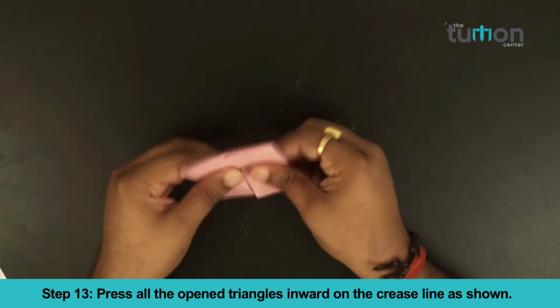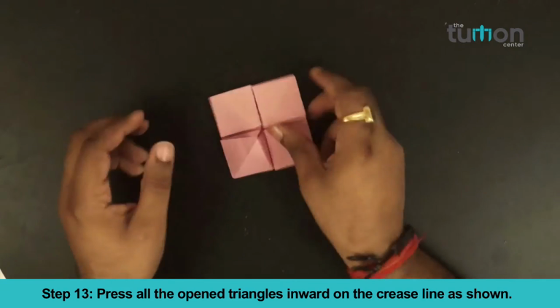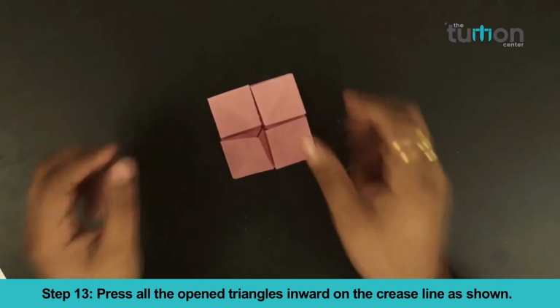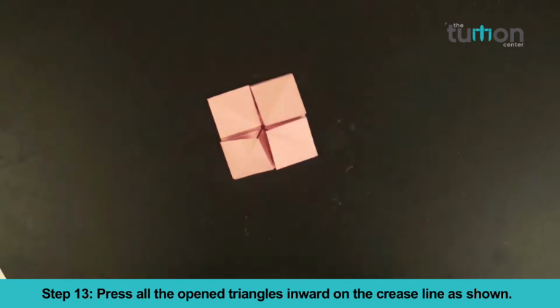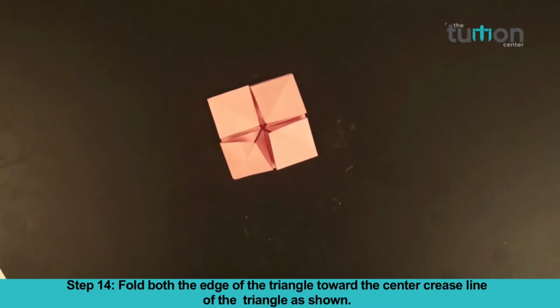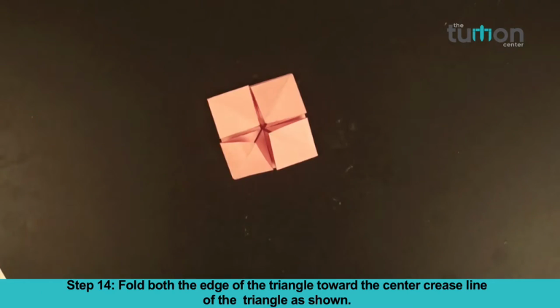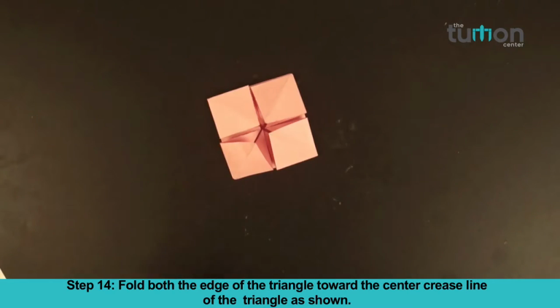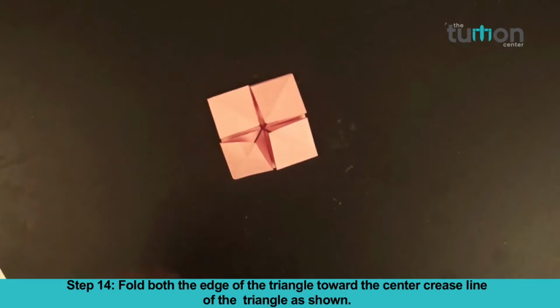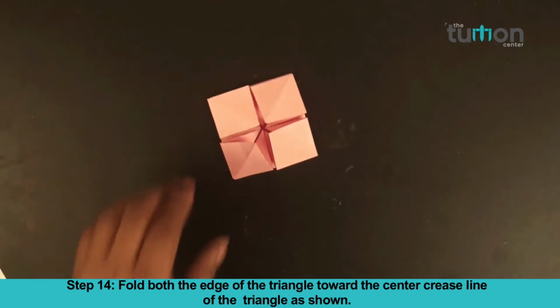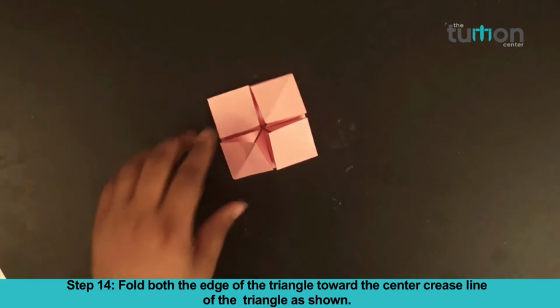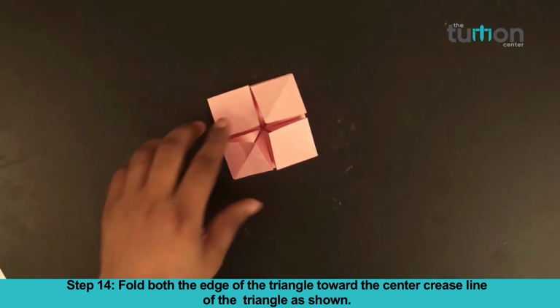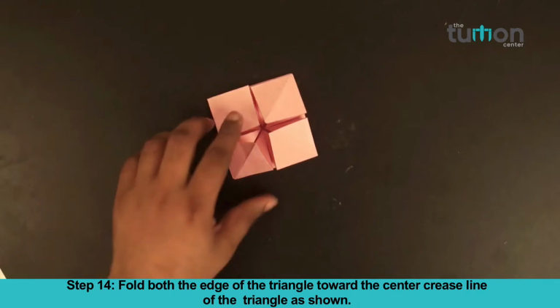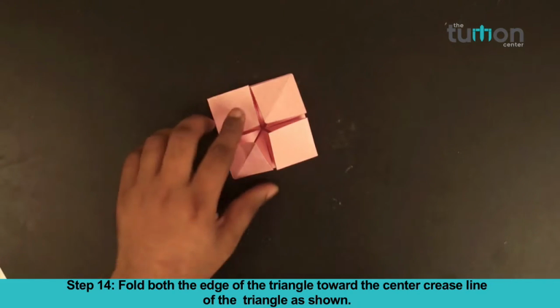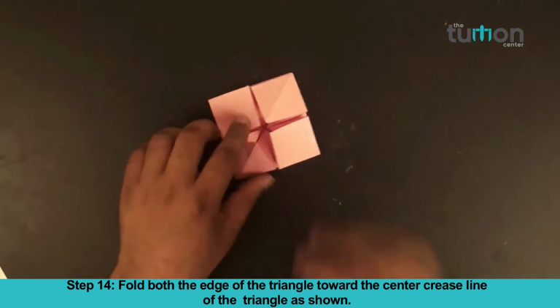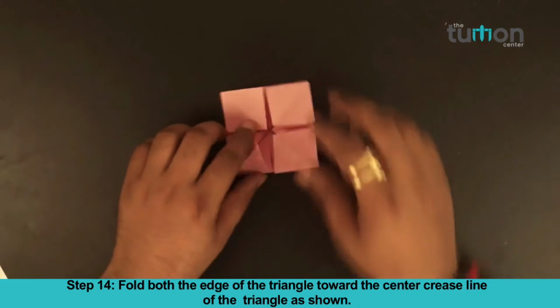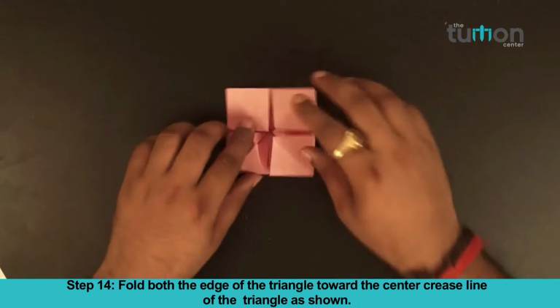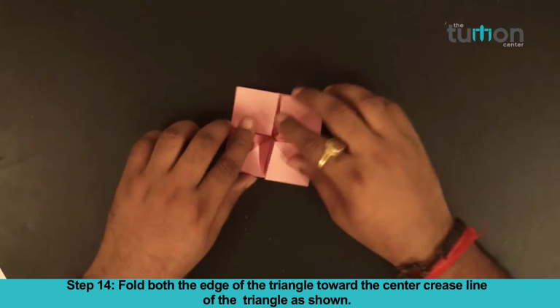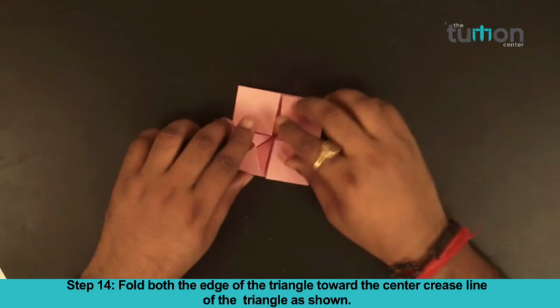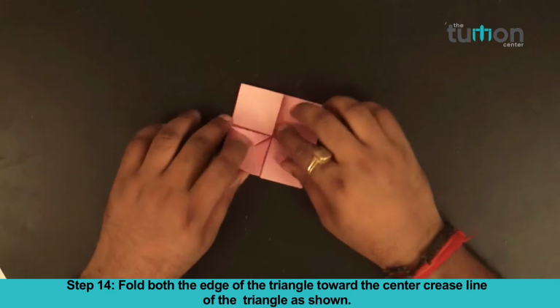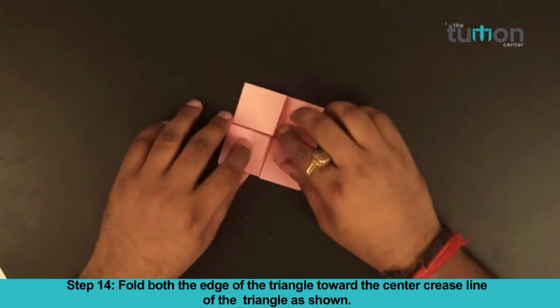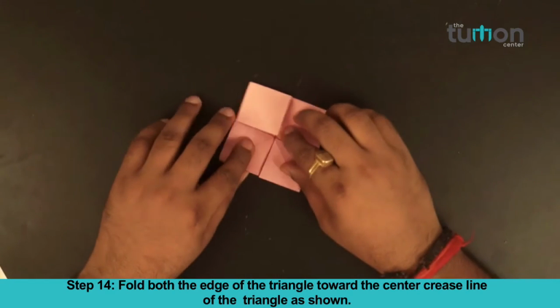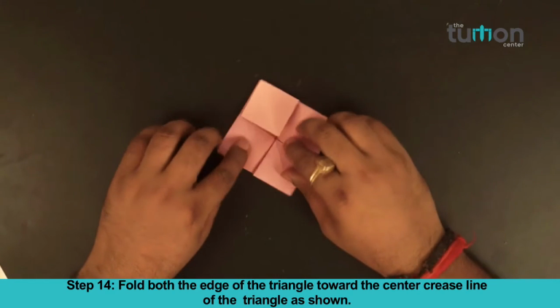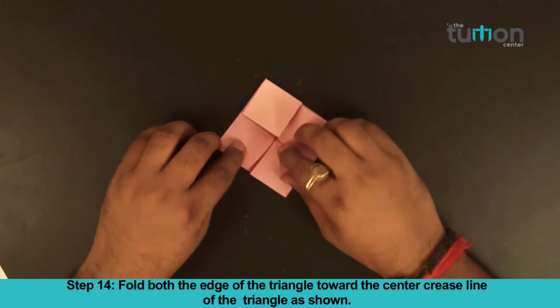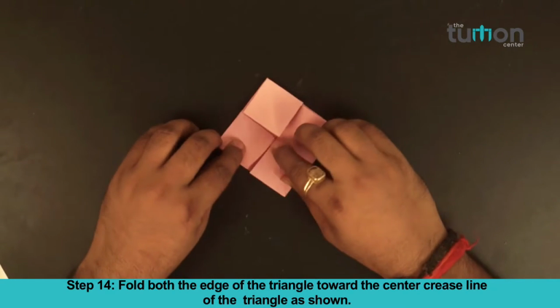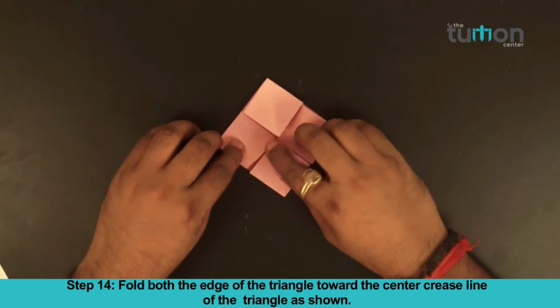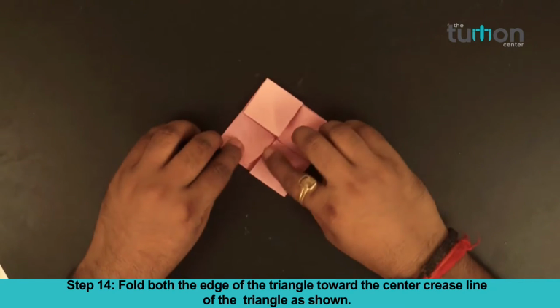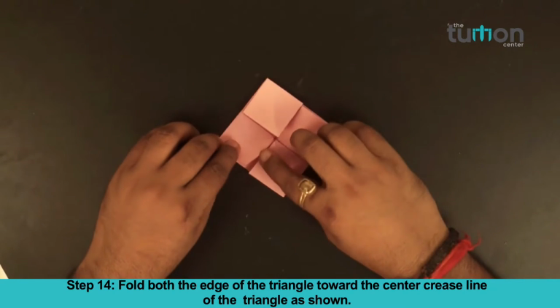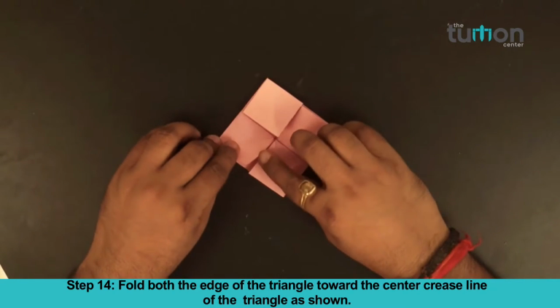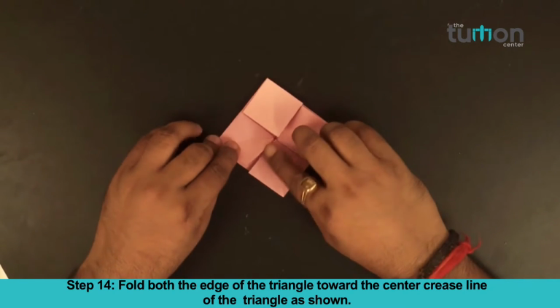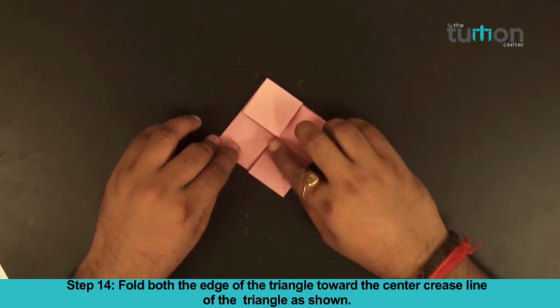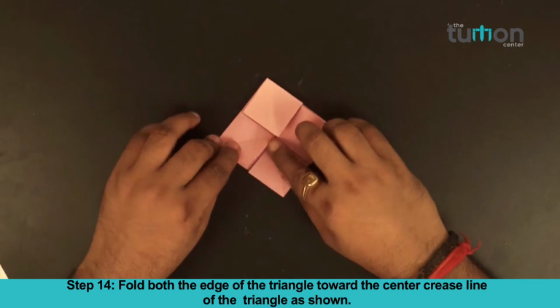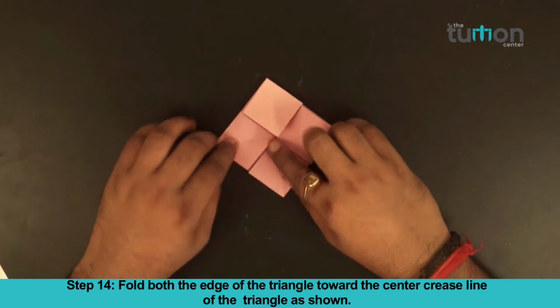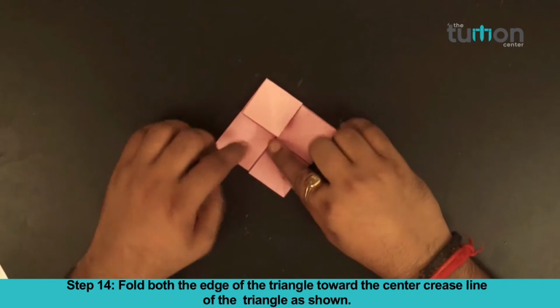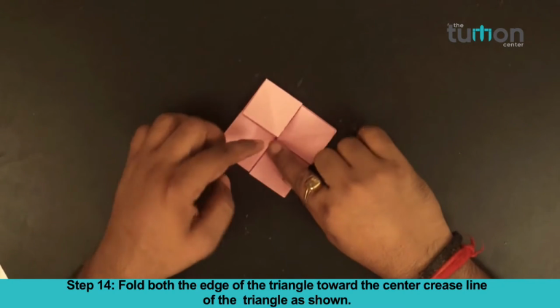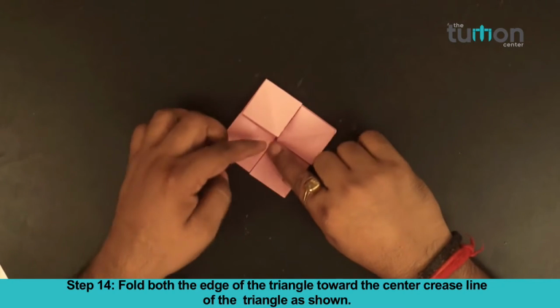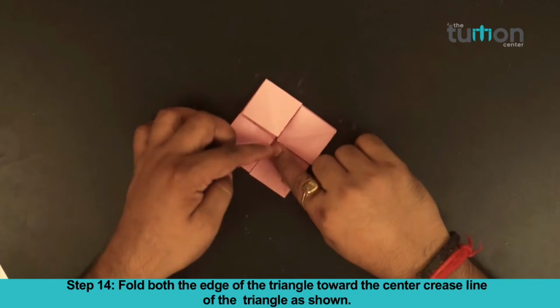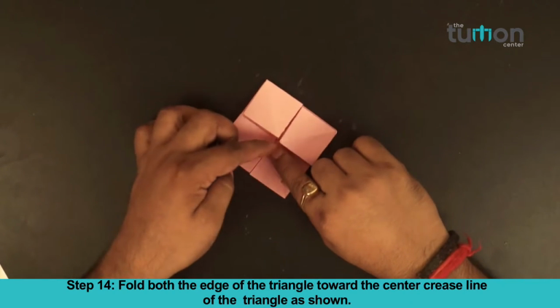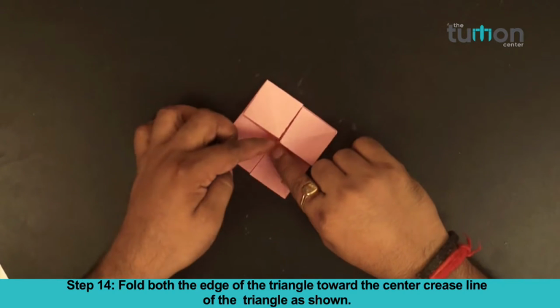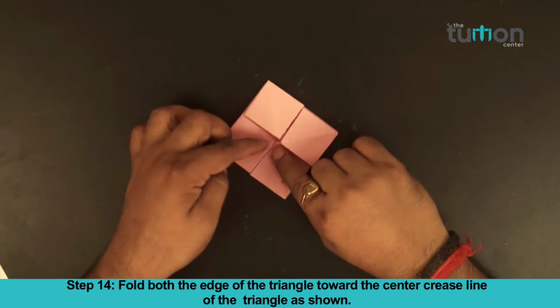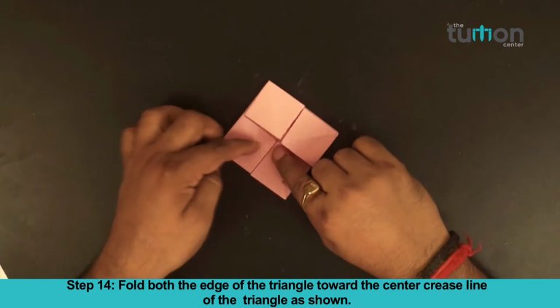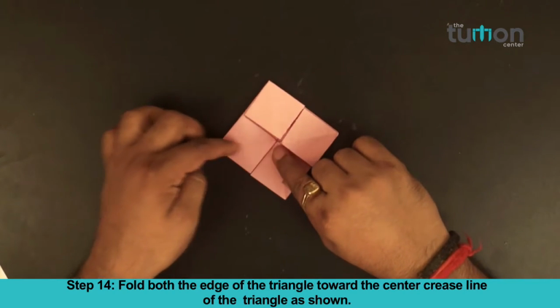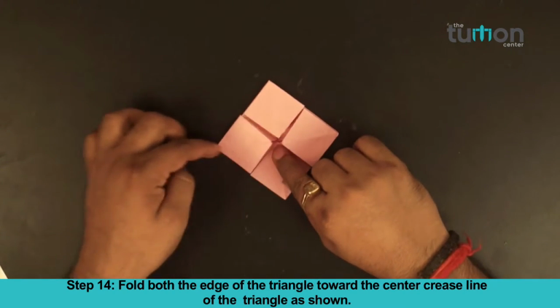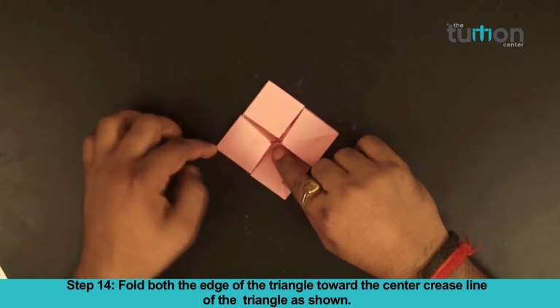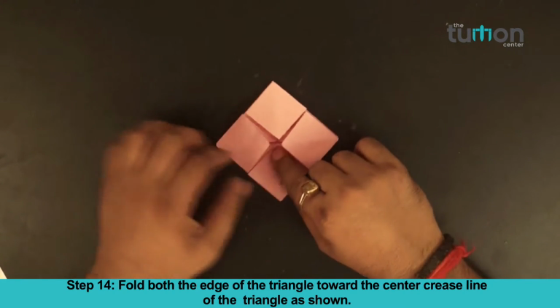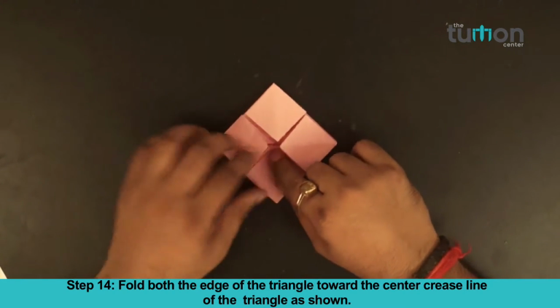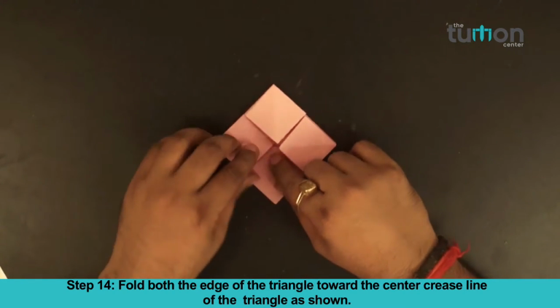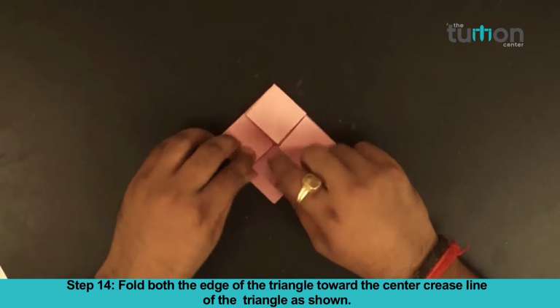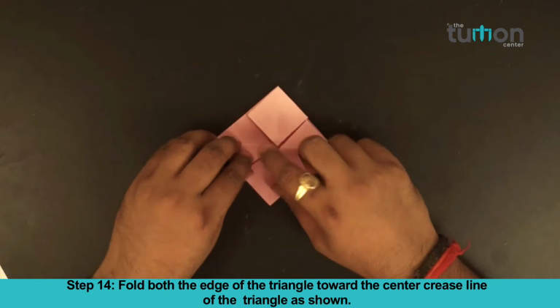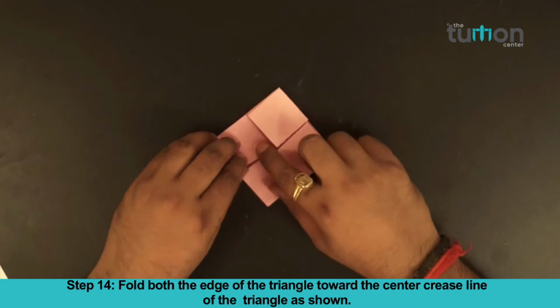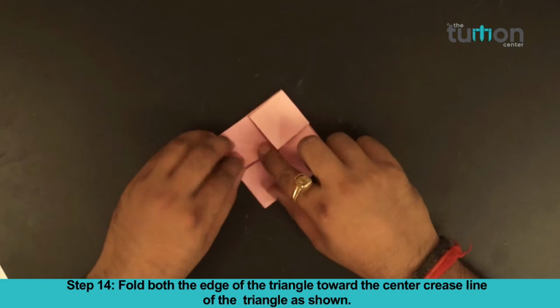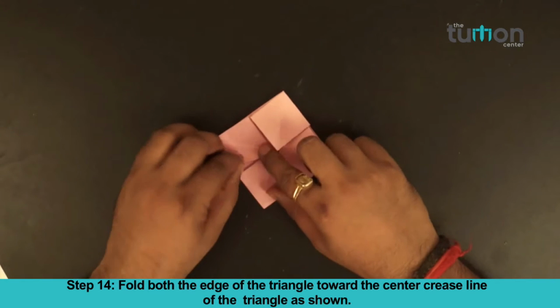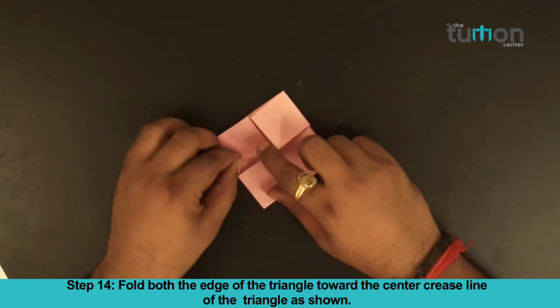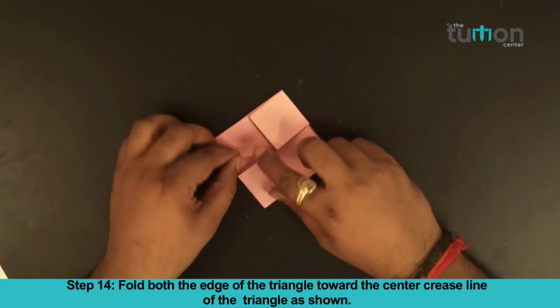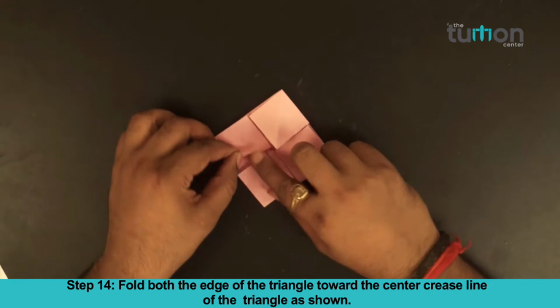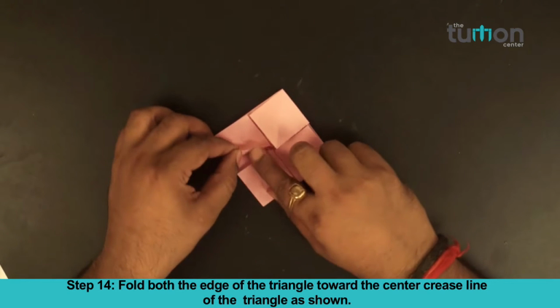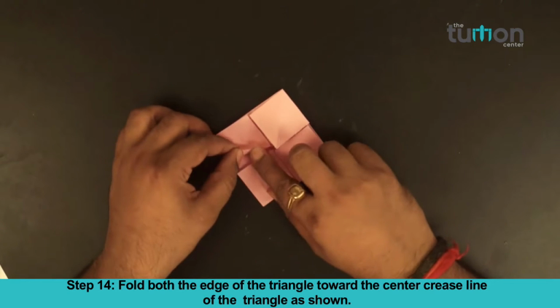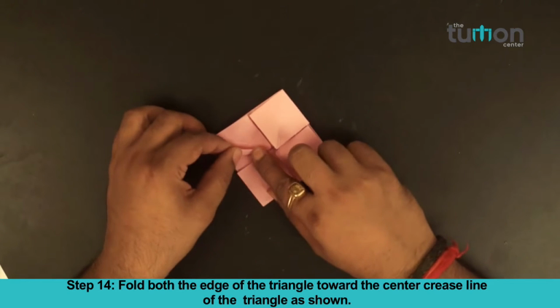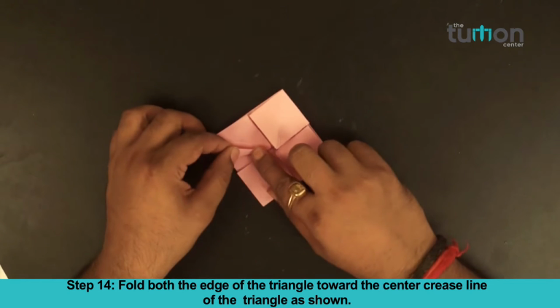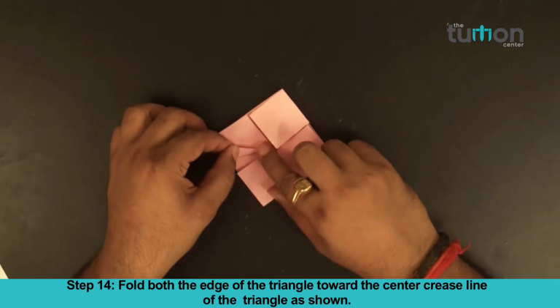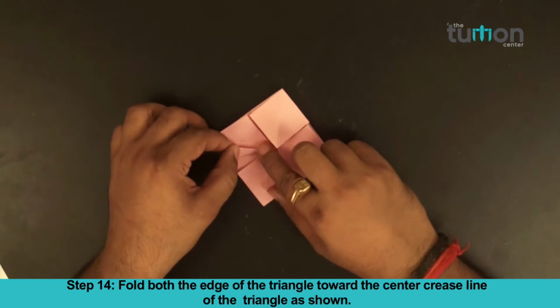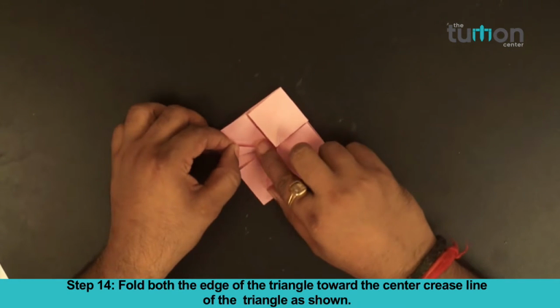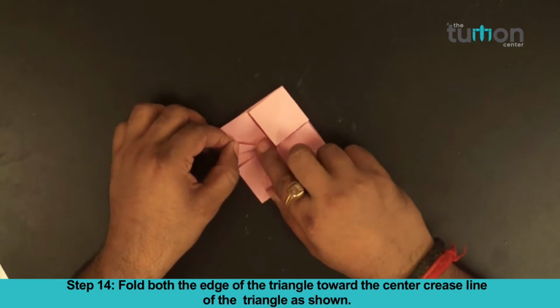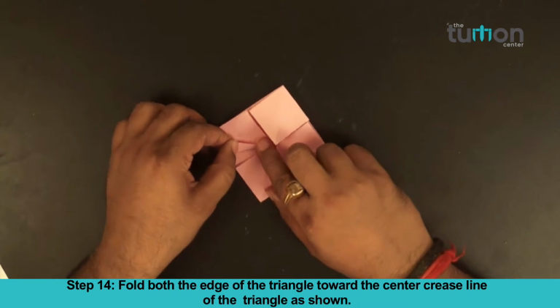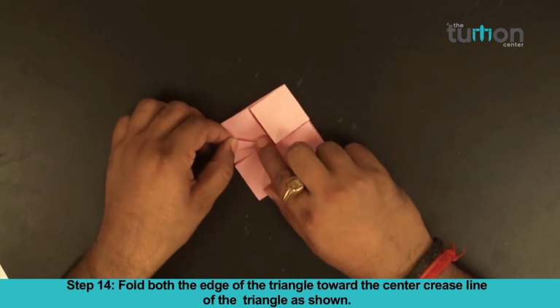Step 14. Fold both the edges of the triangle towards the center crease line of the triangle as shown.